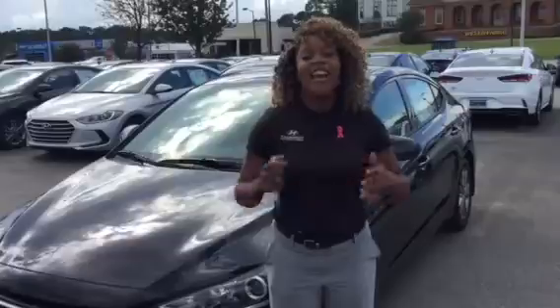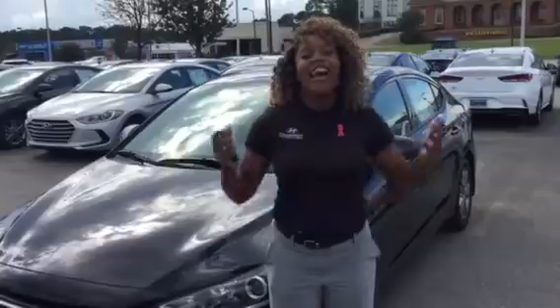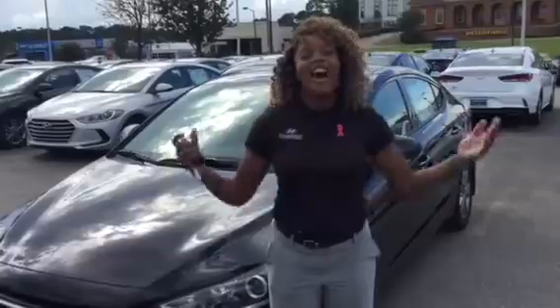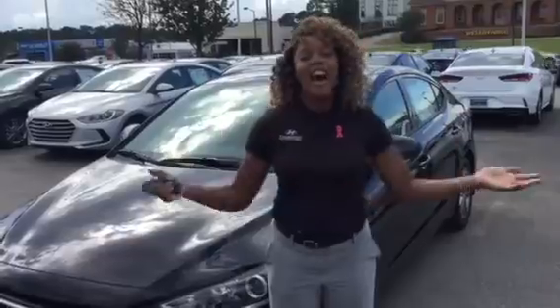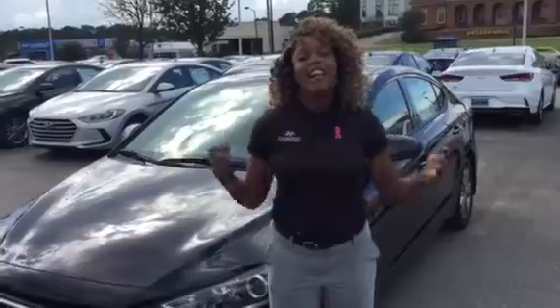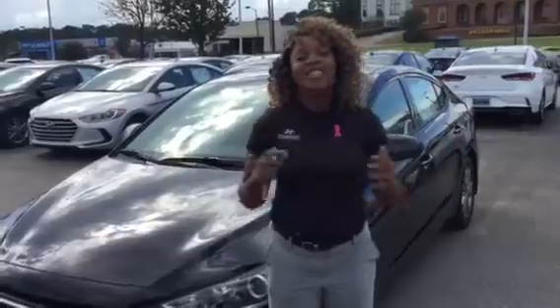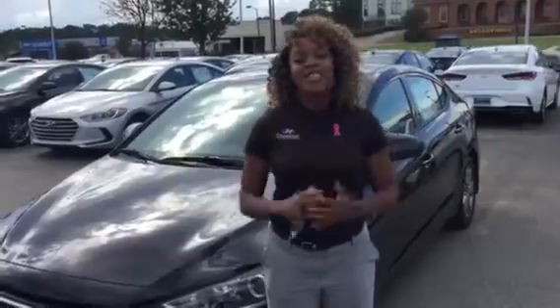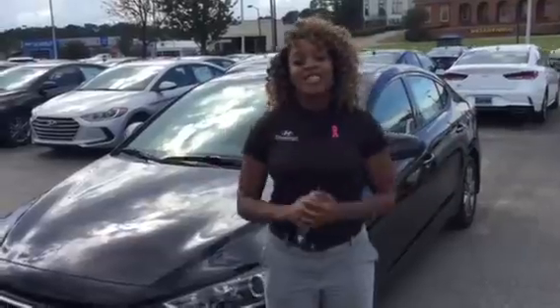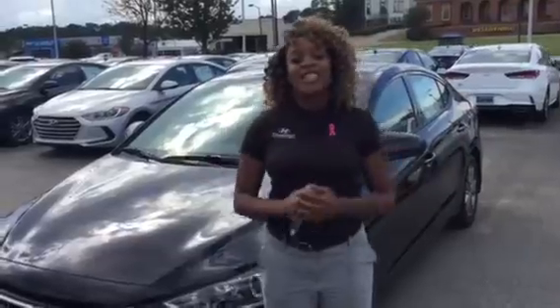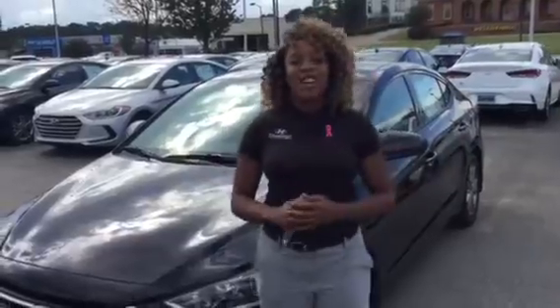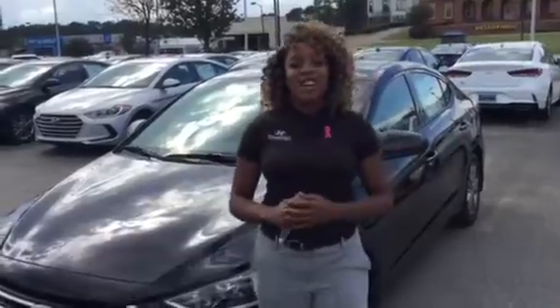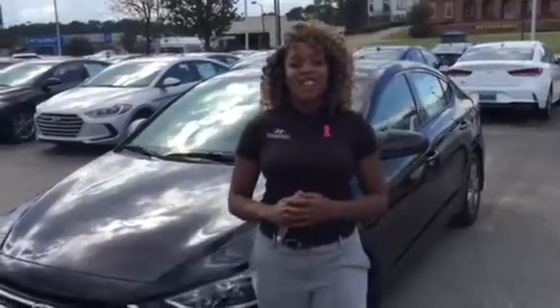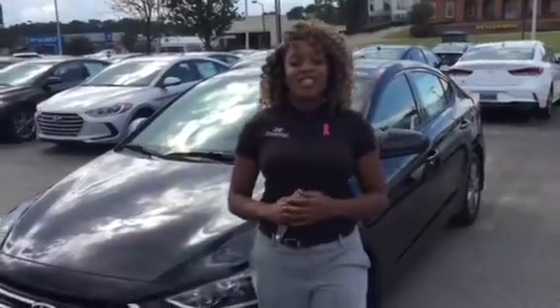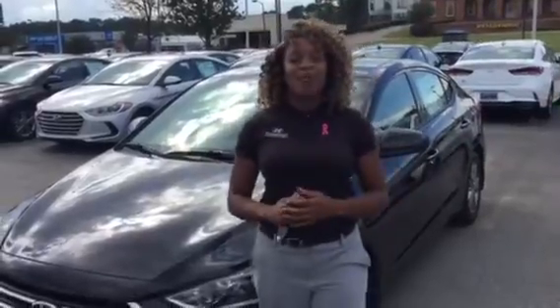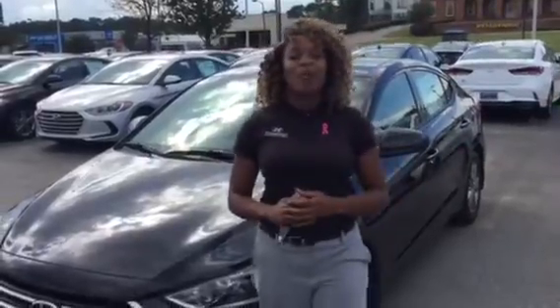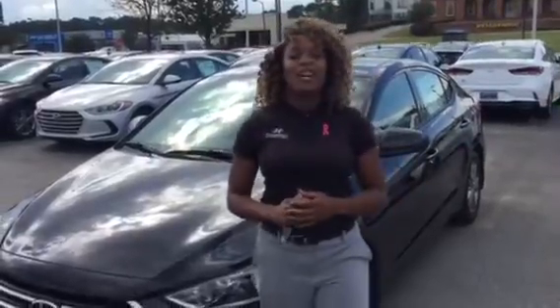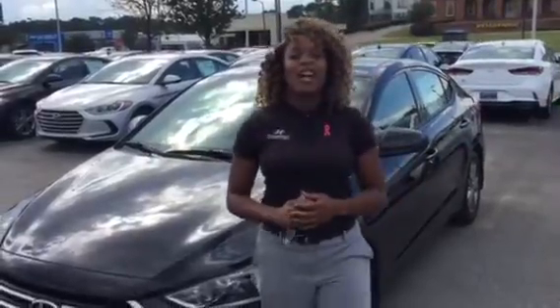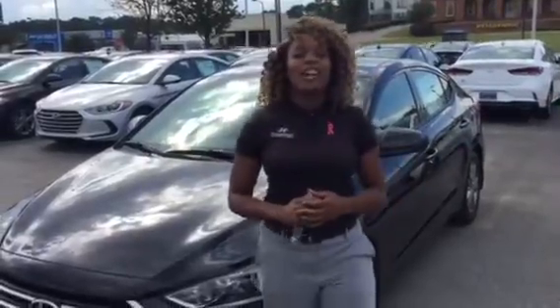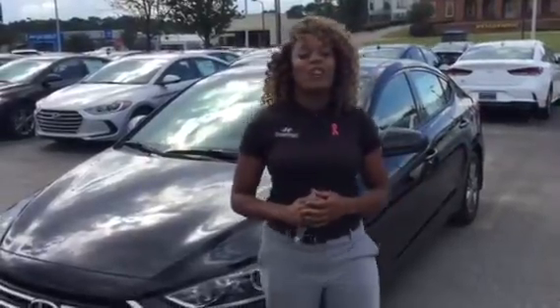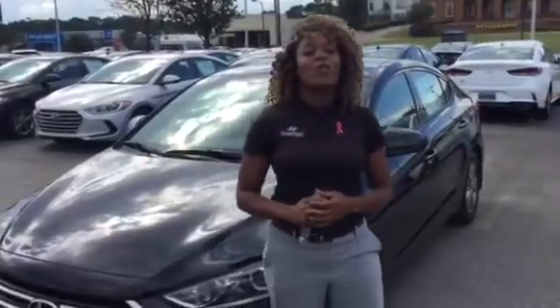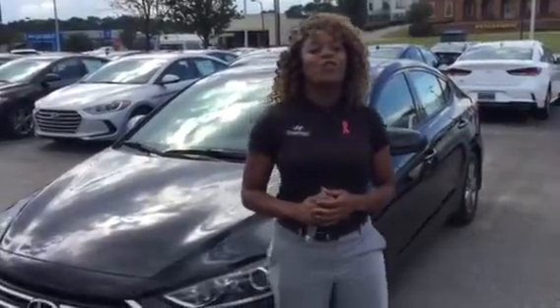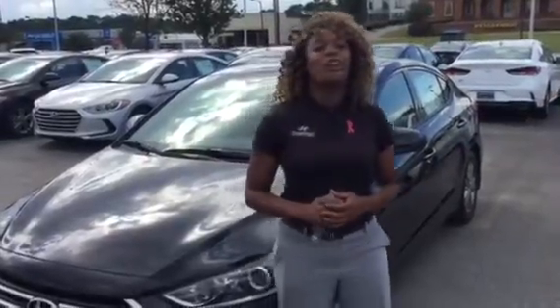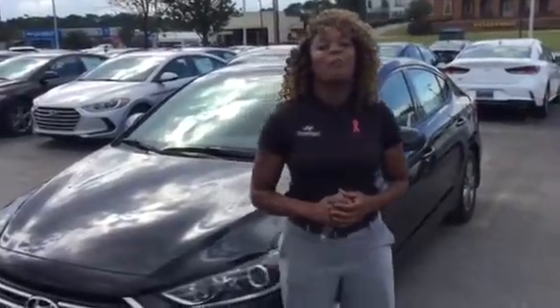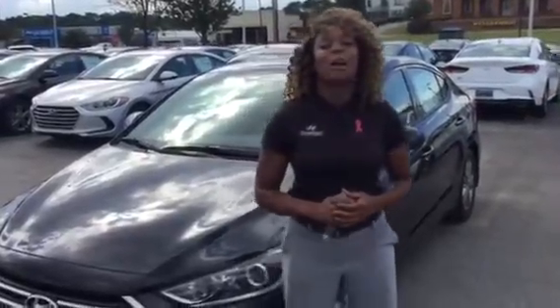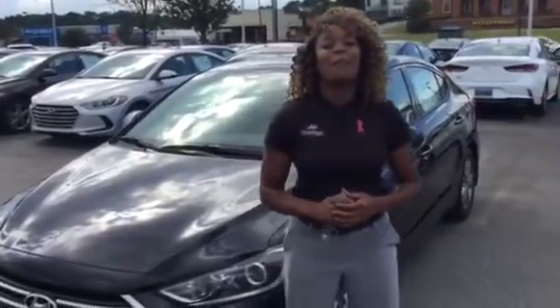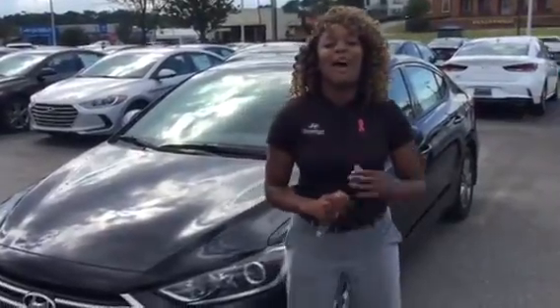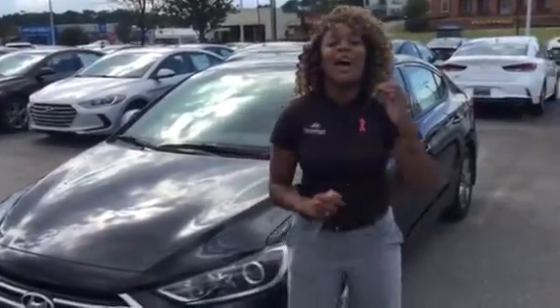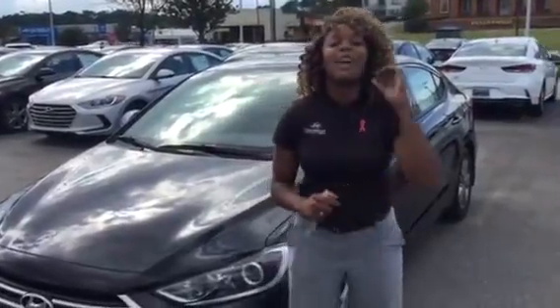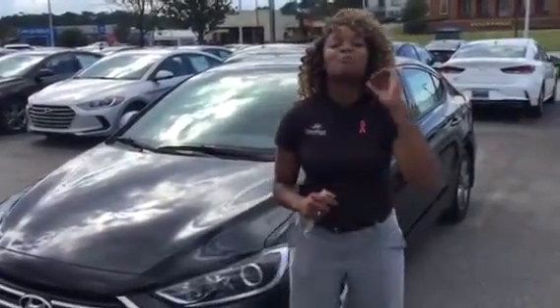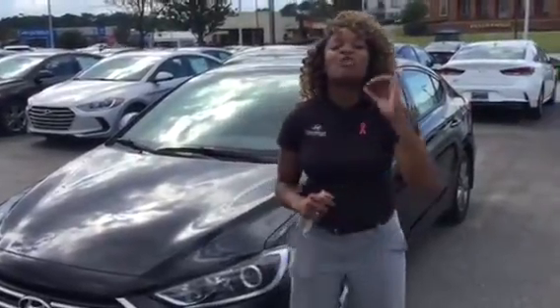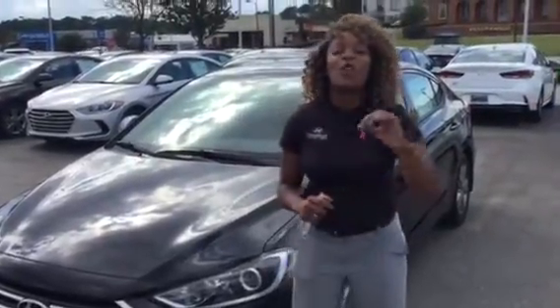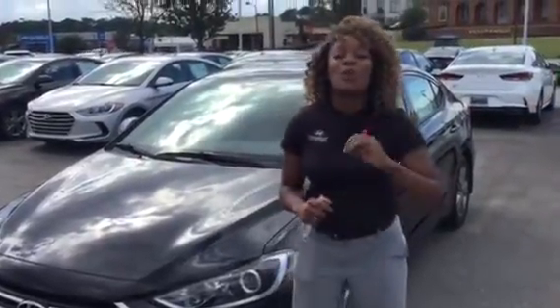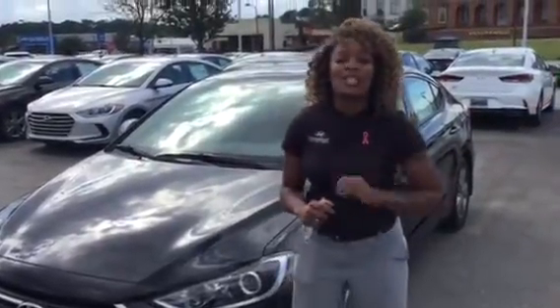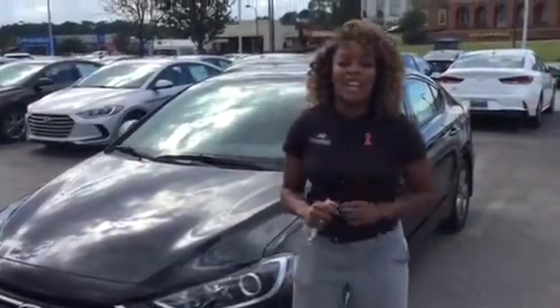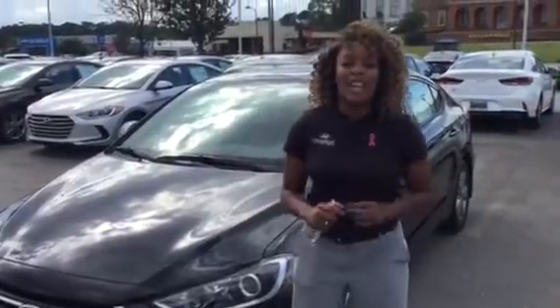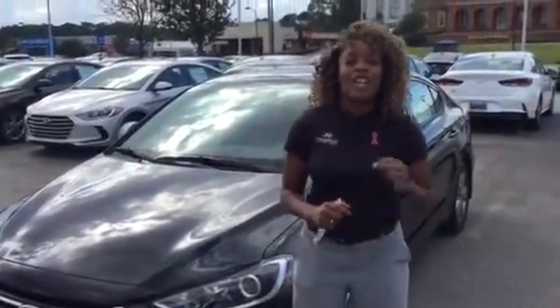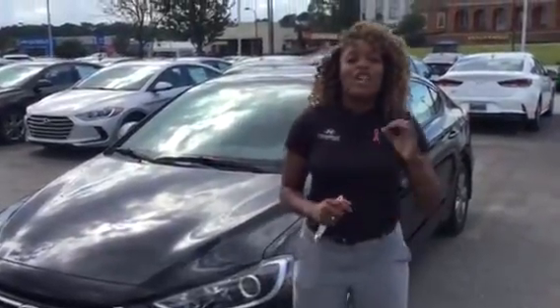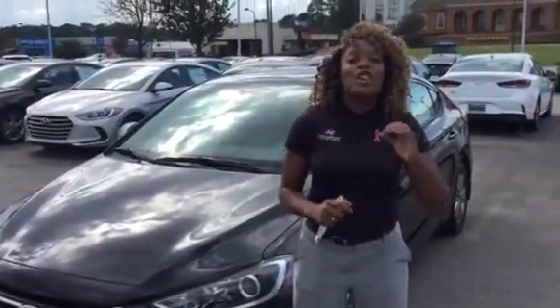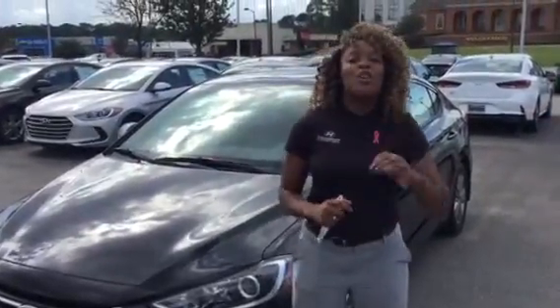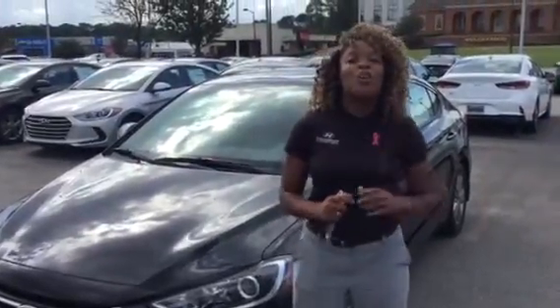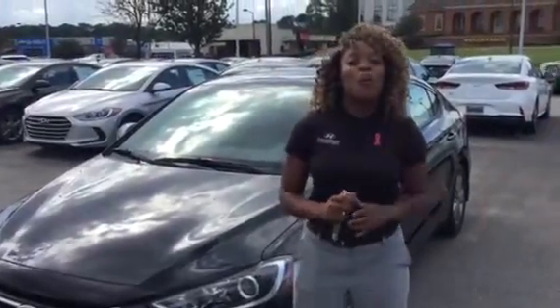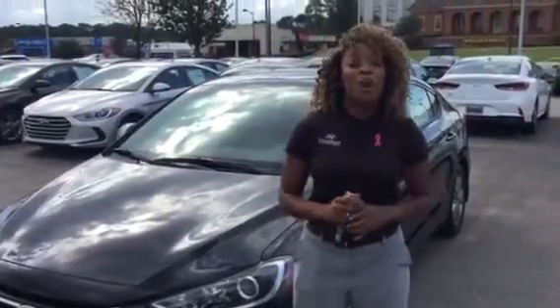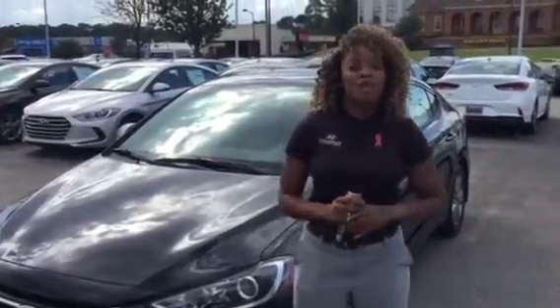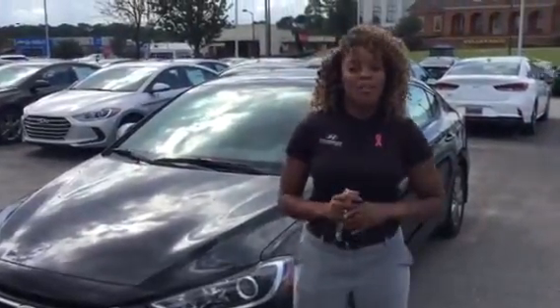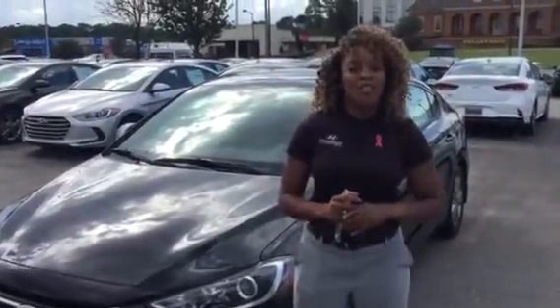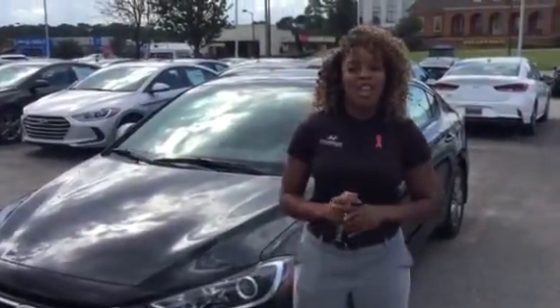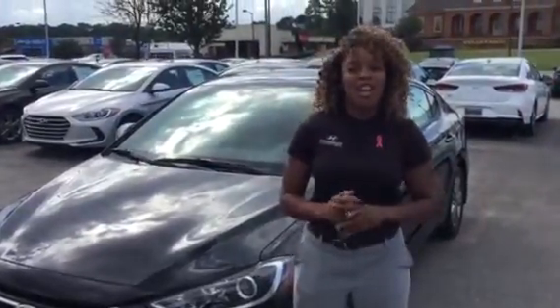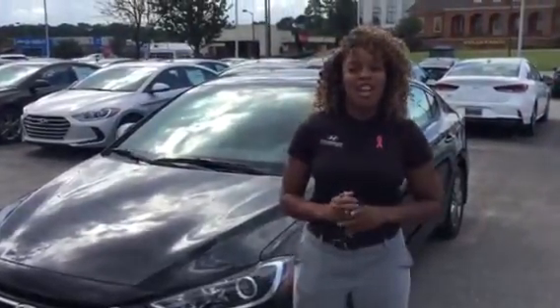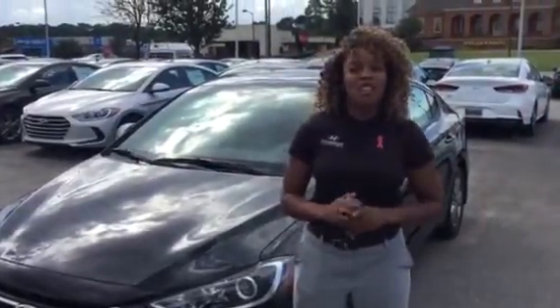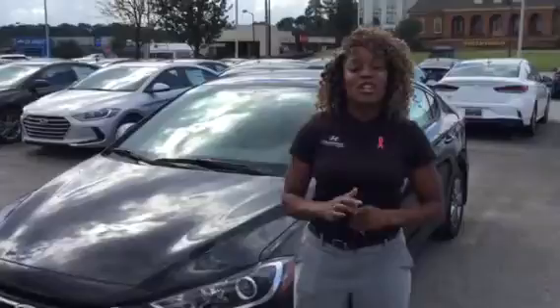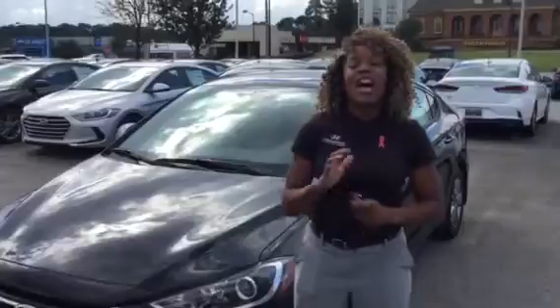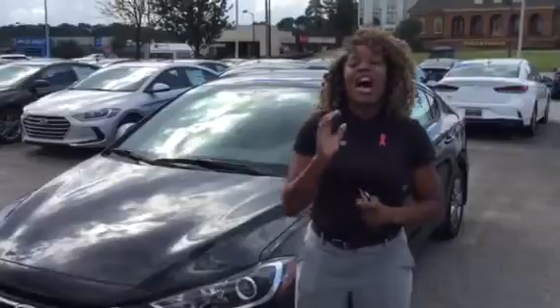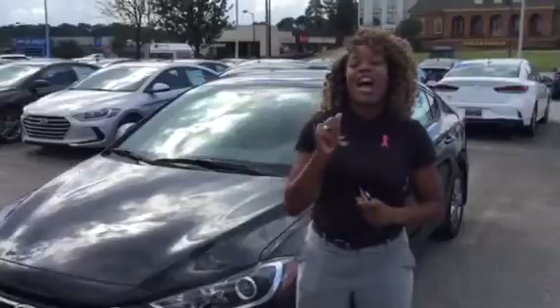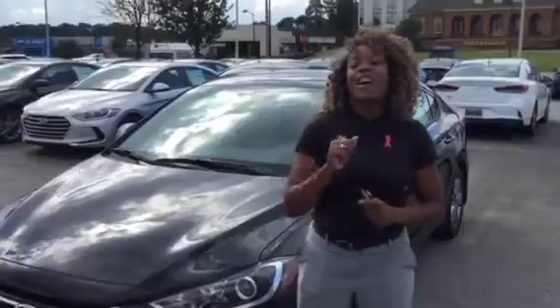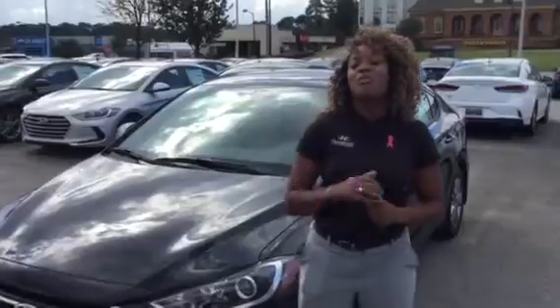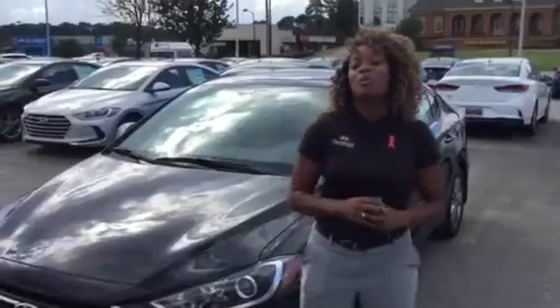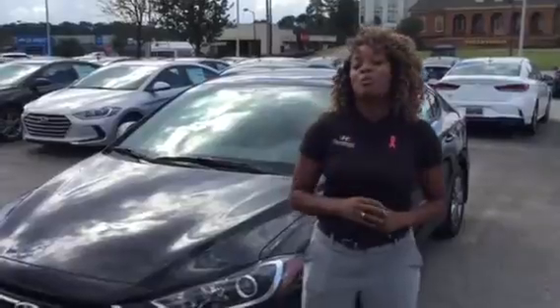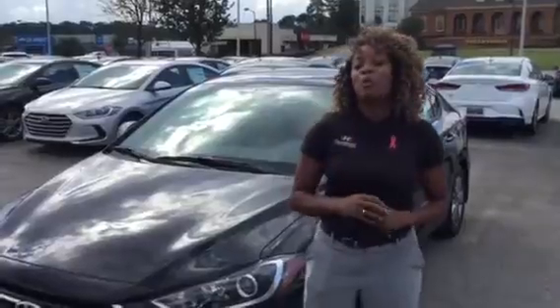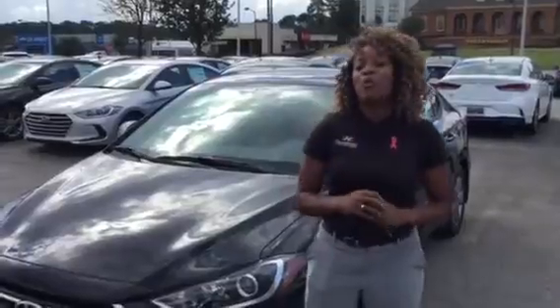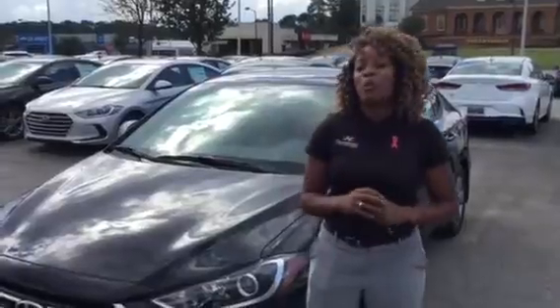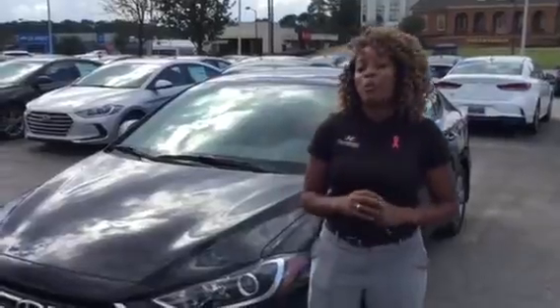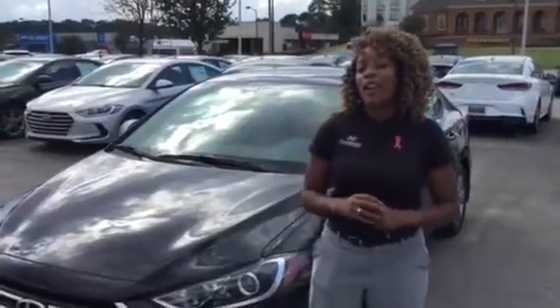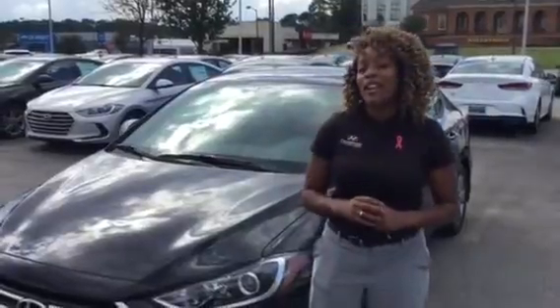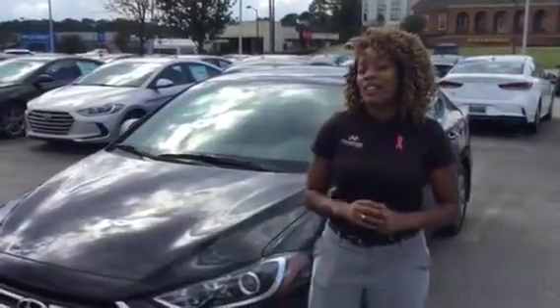Hi, it's Christina right here at Tamron Hyundai in Hoover, Alabama. I am so excited — you inquired about the Elantra, and I have one pulled up right here.